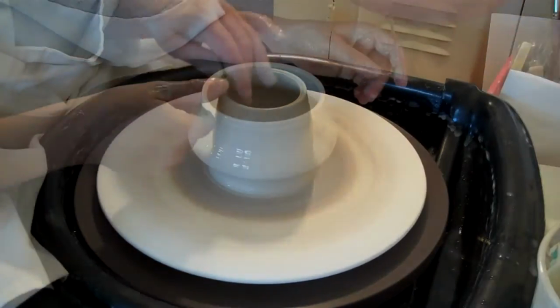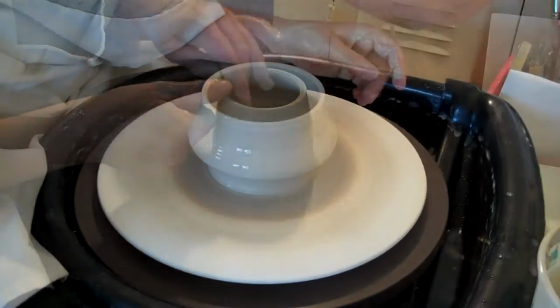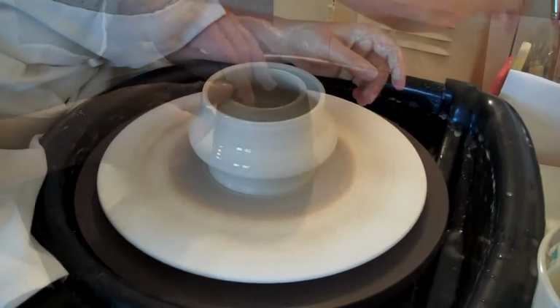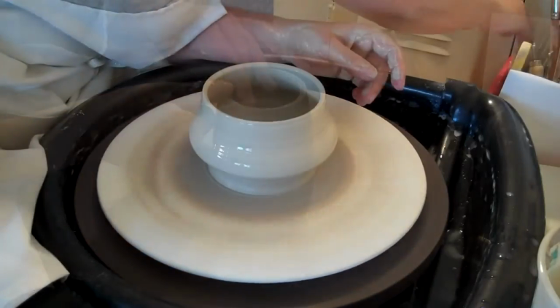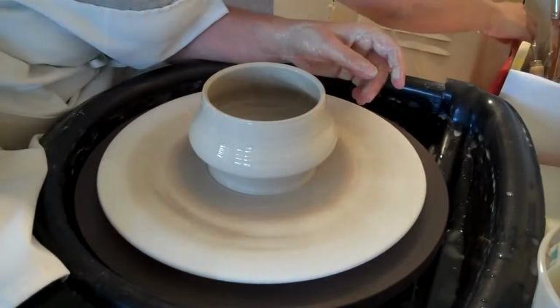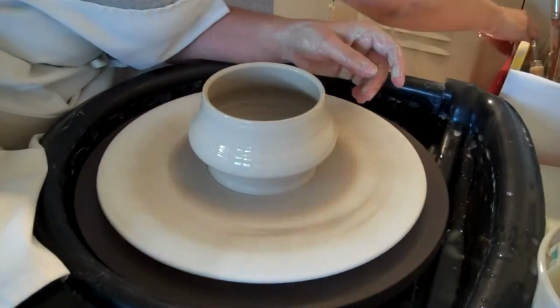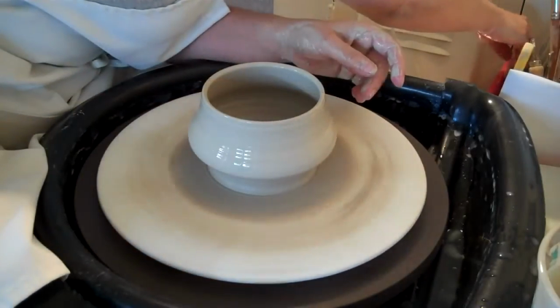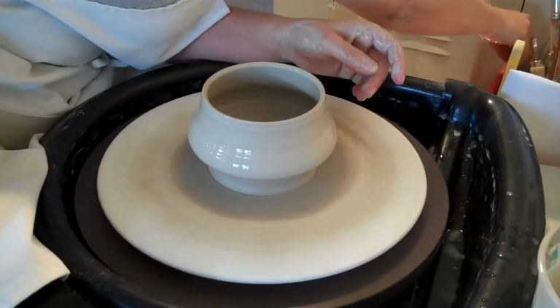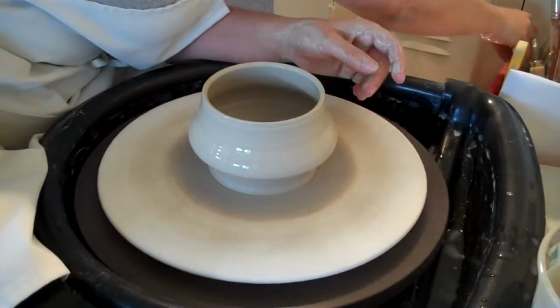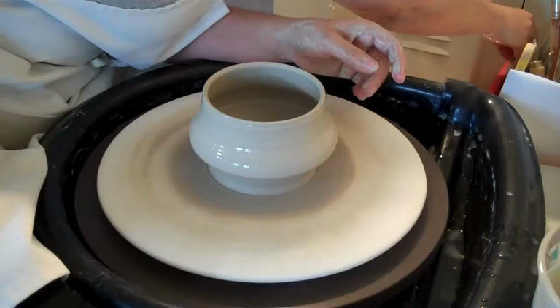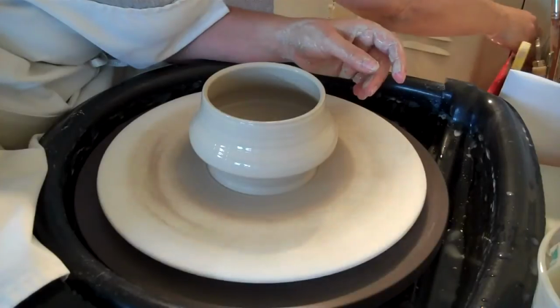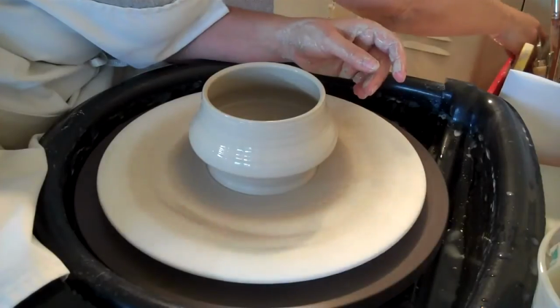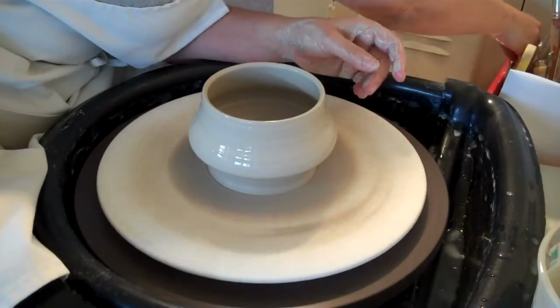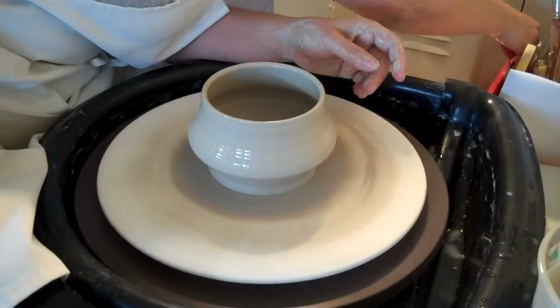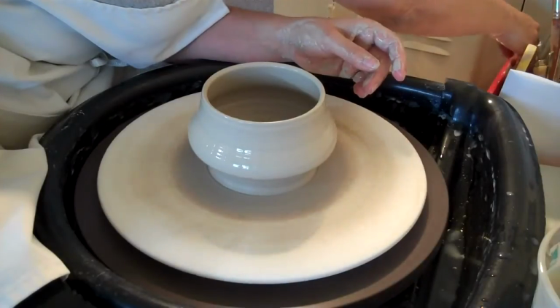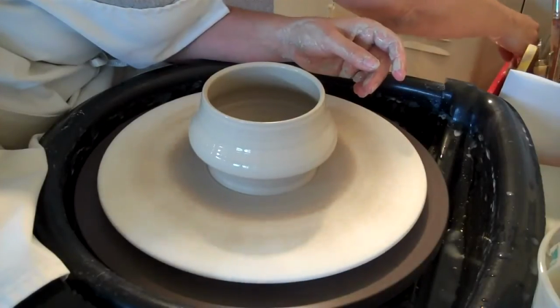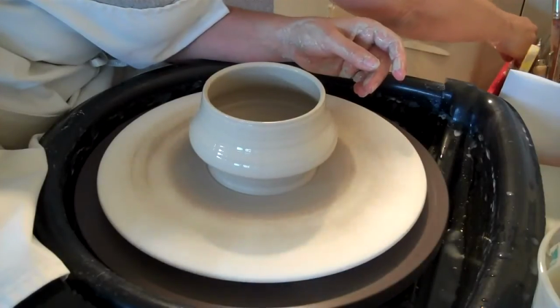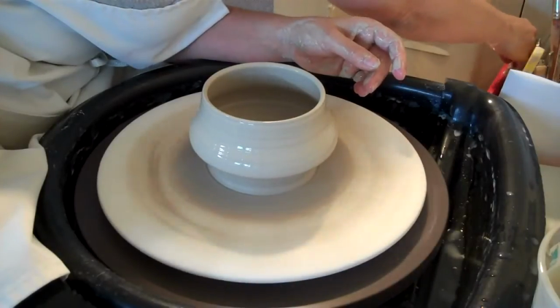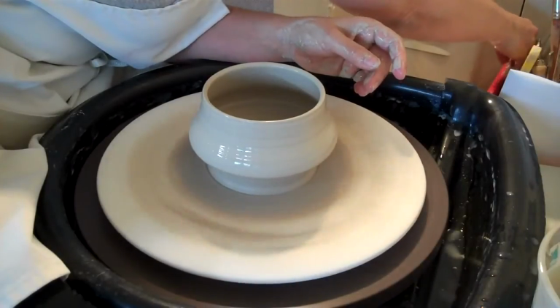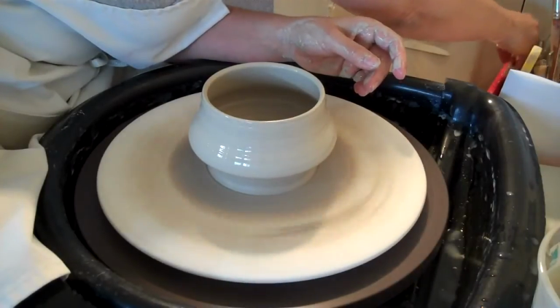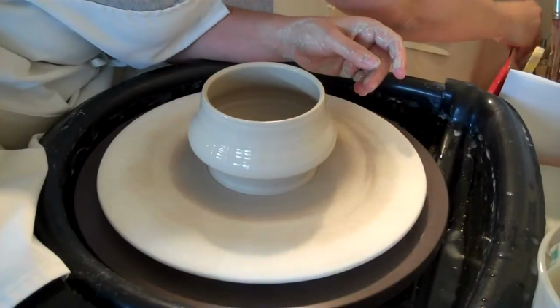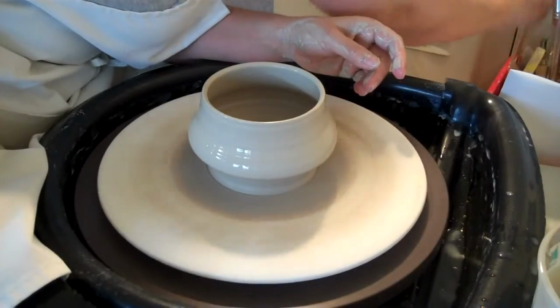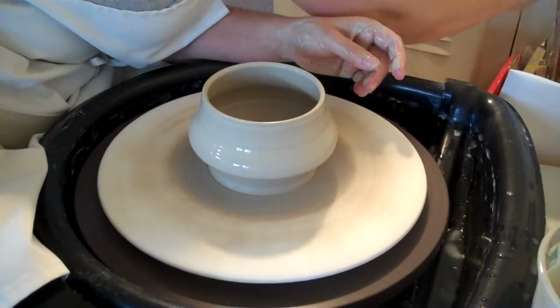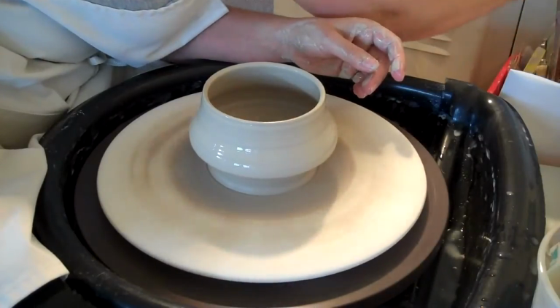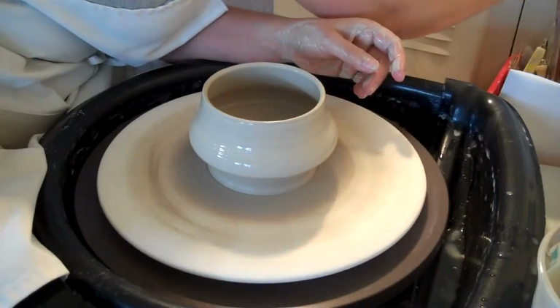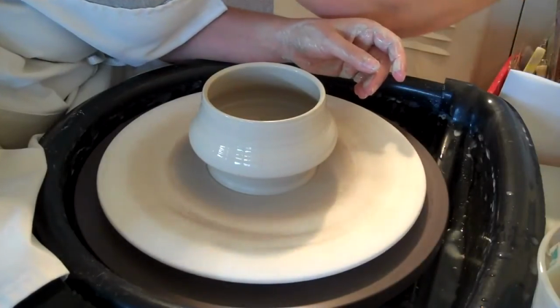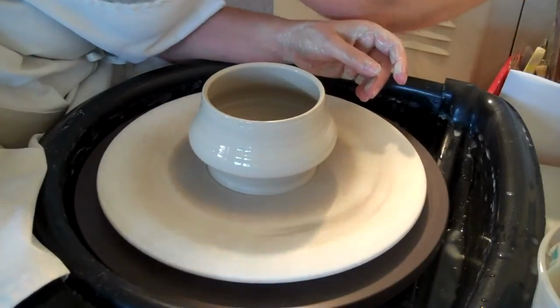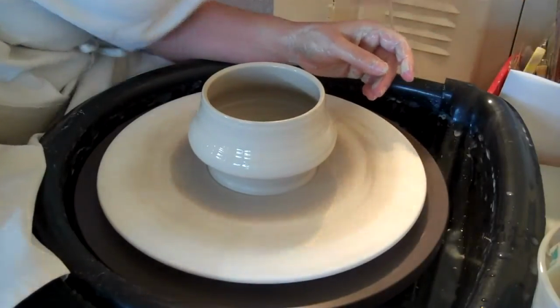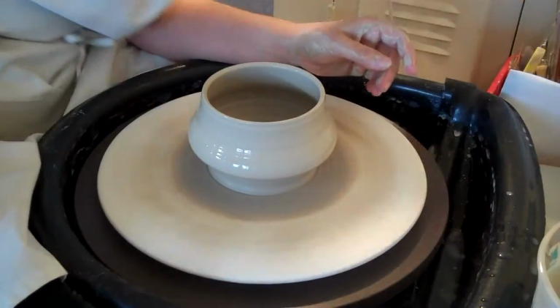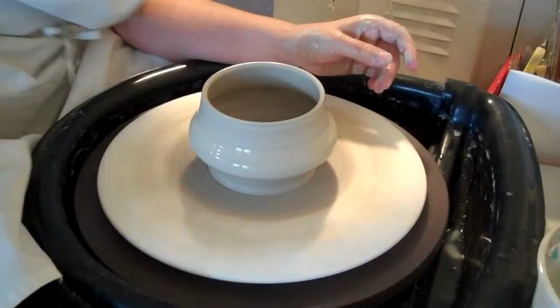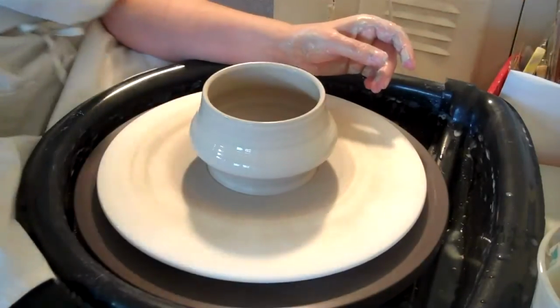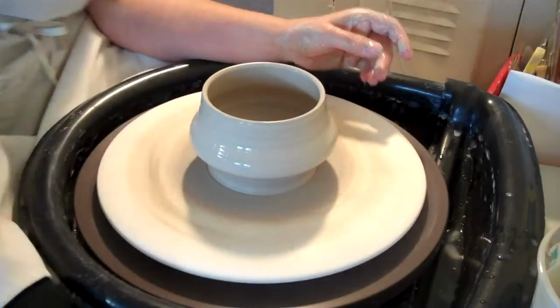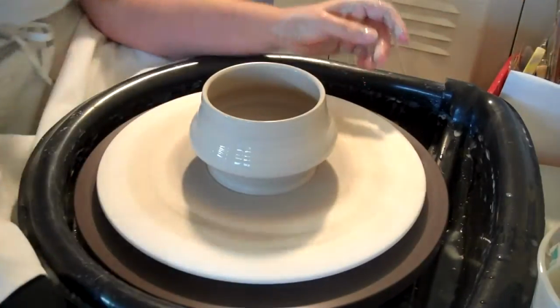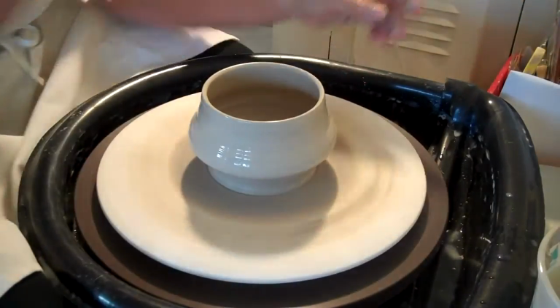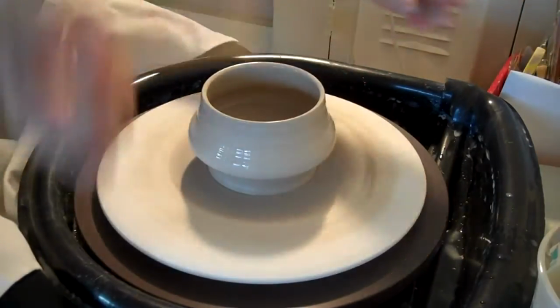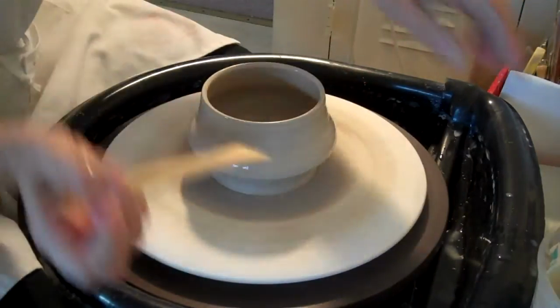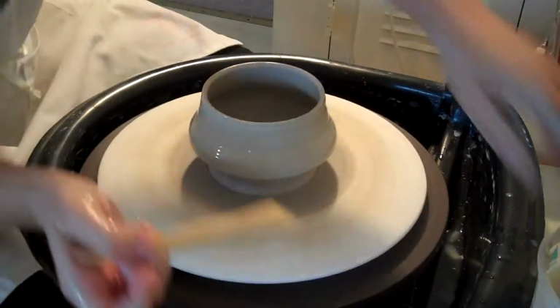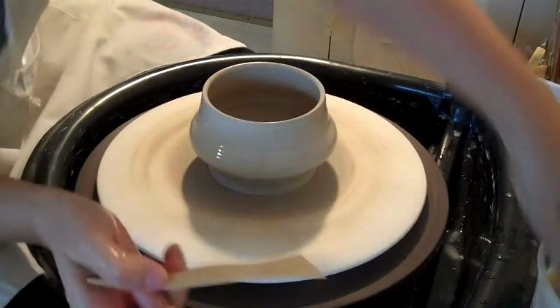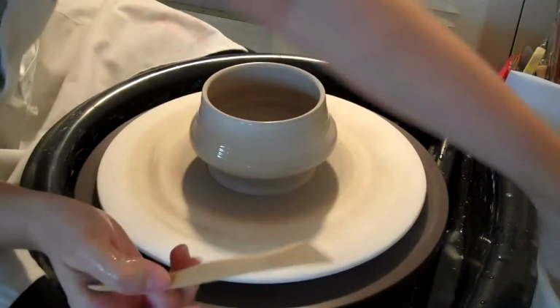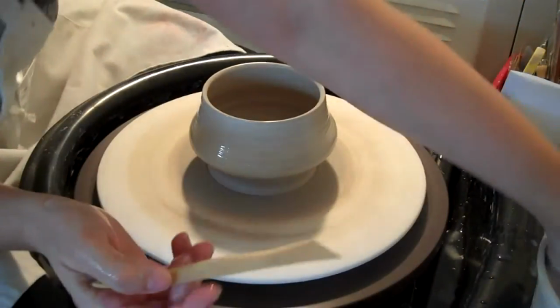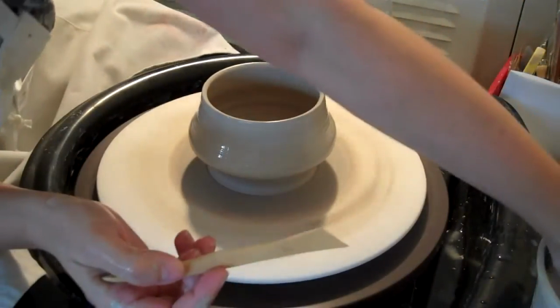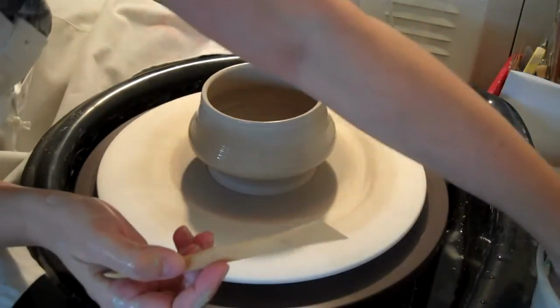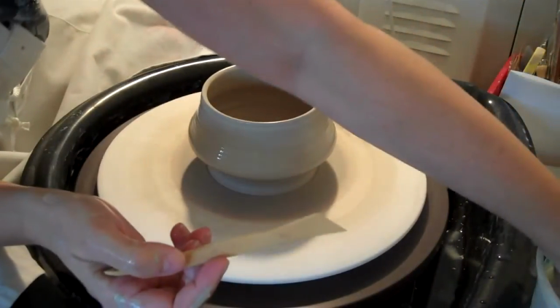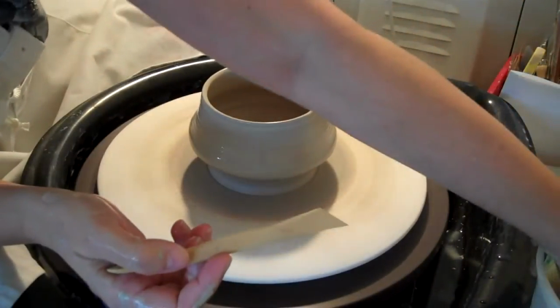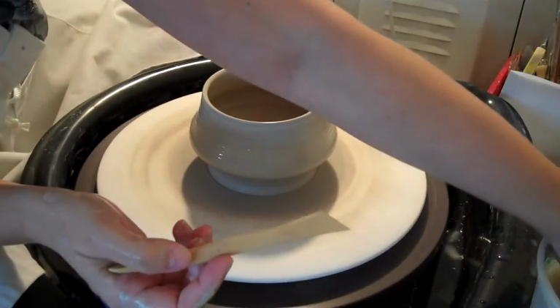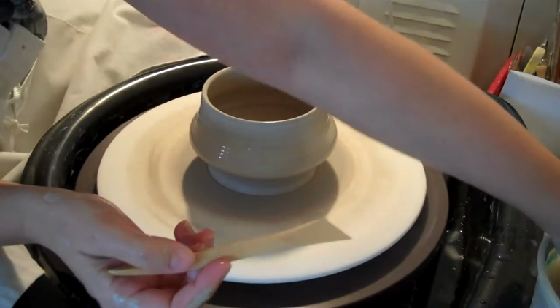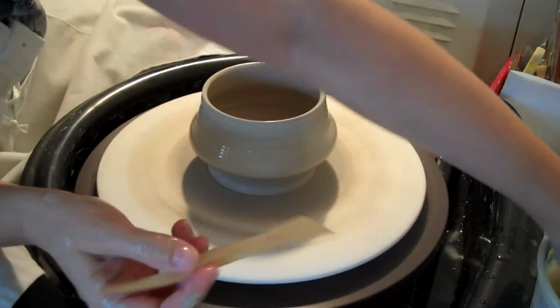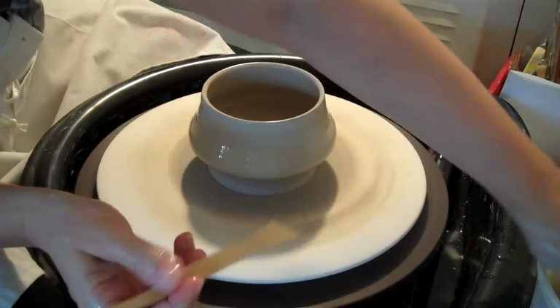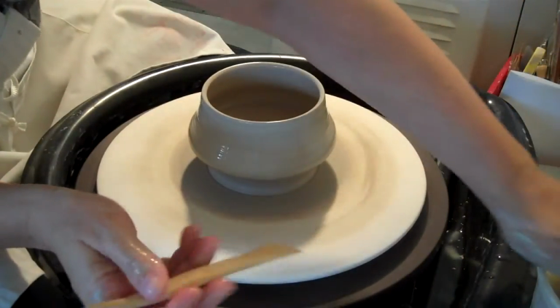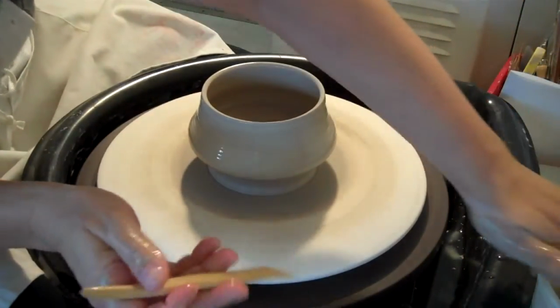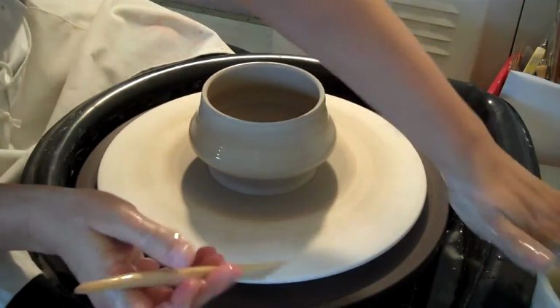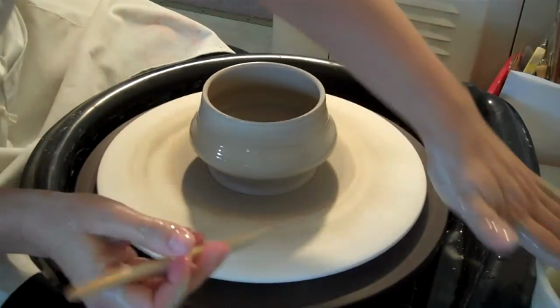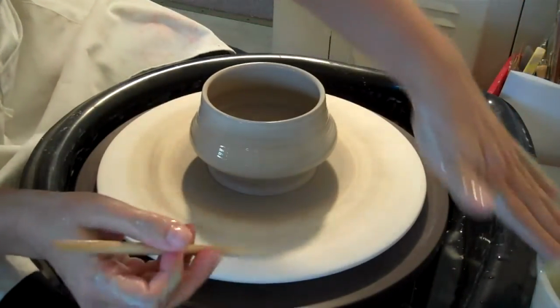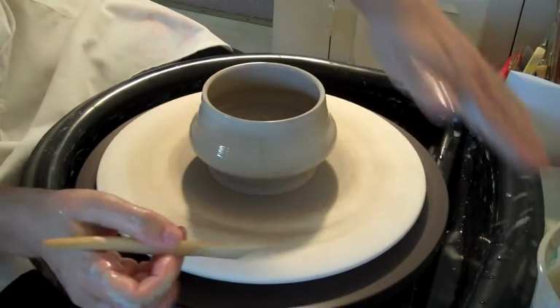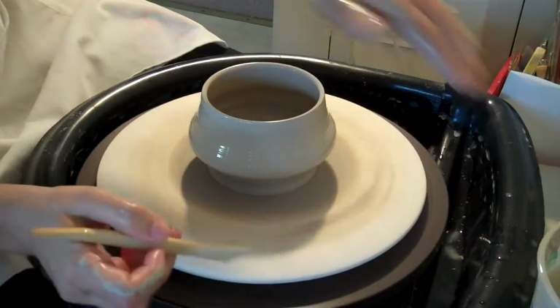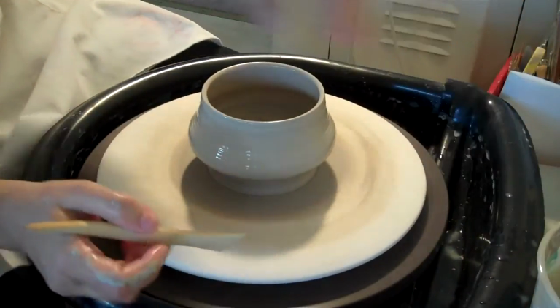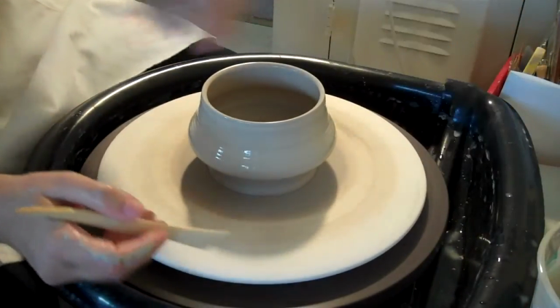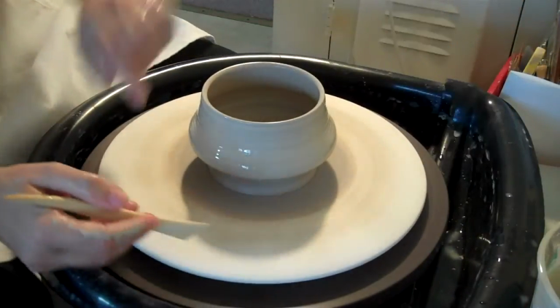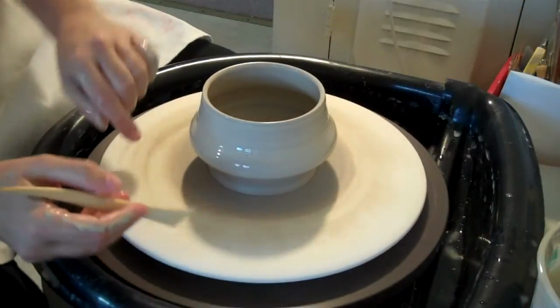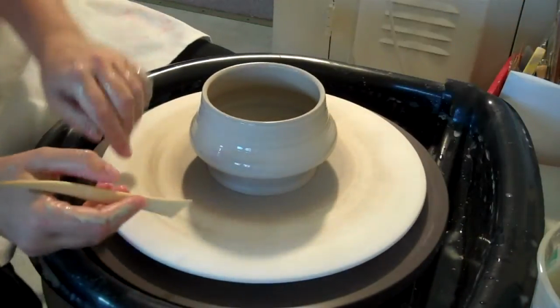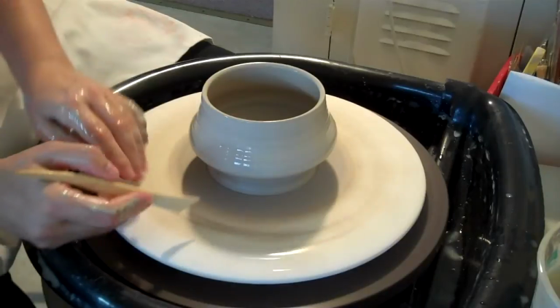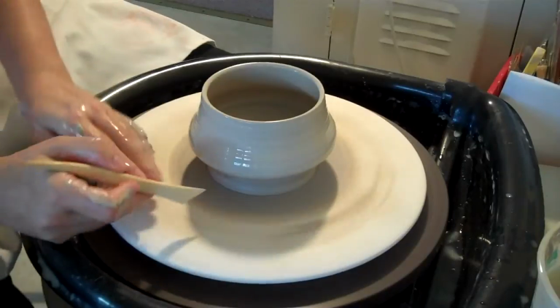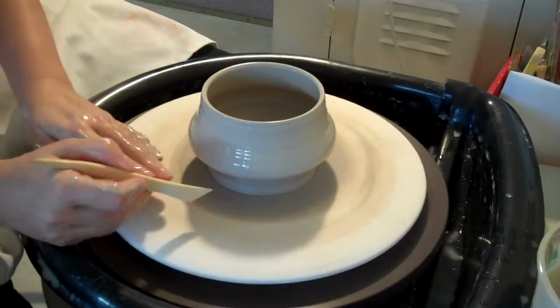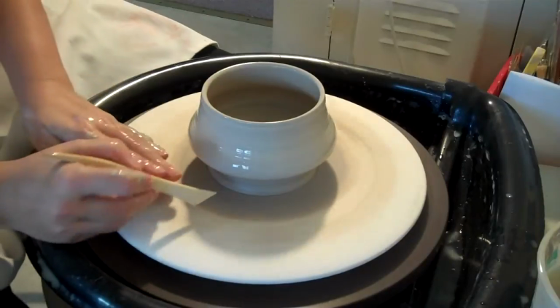And I think the instructions recommend that I use a wood tool, which — this is going to sink.